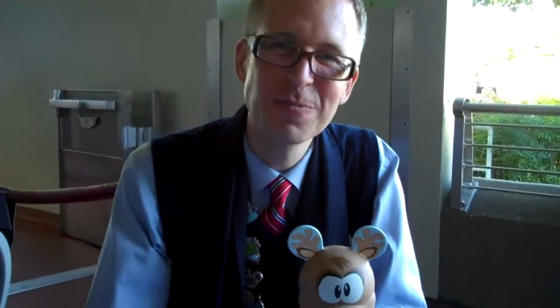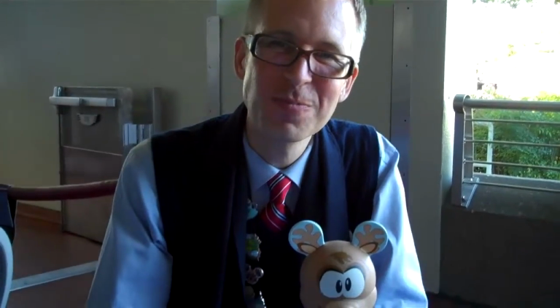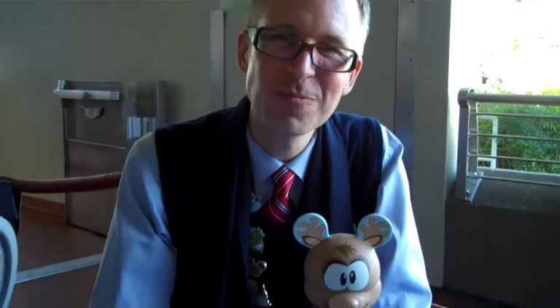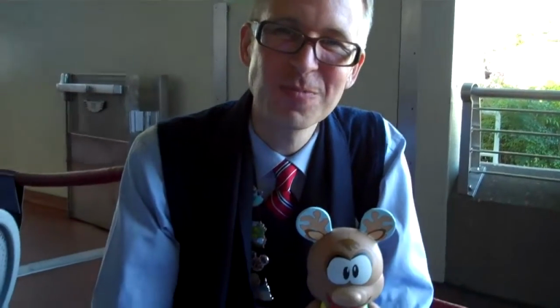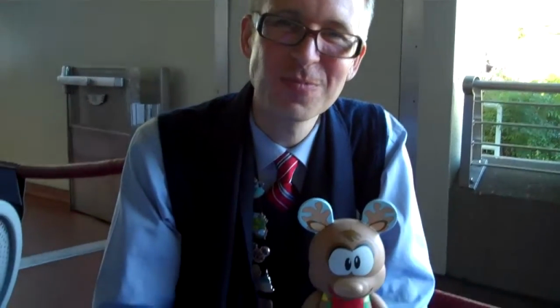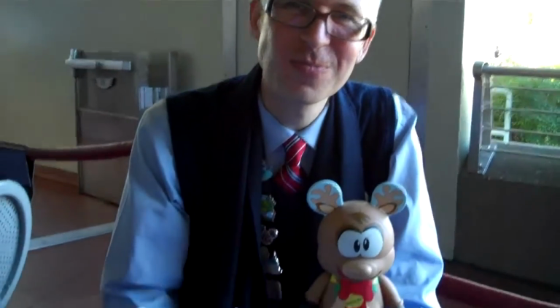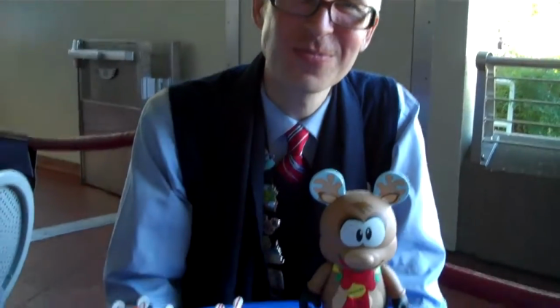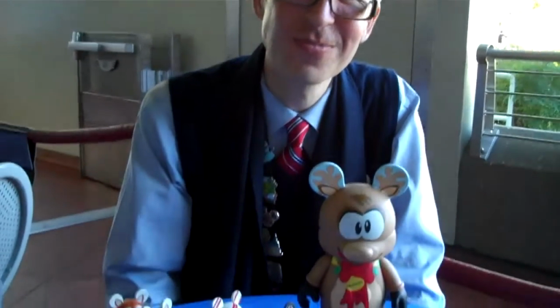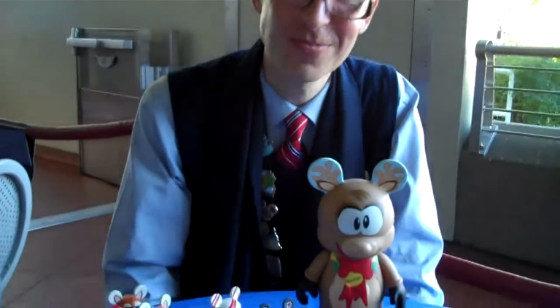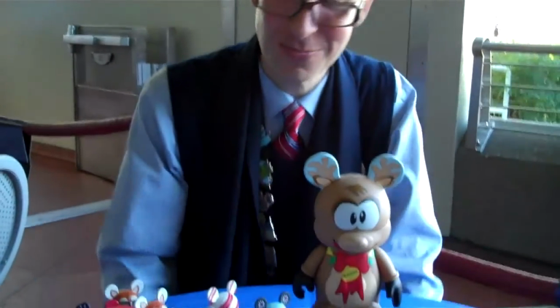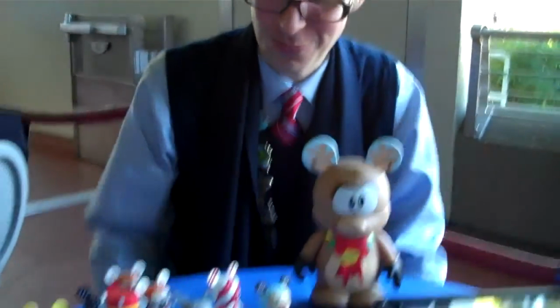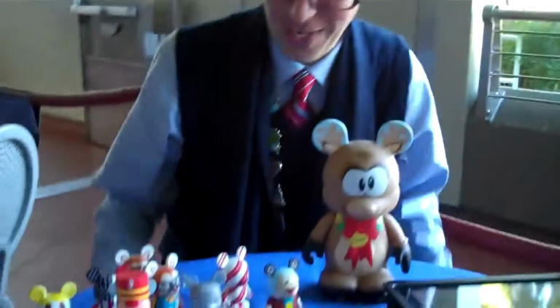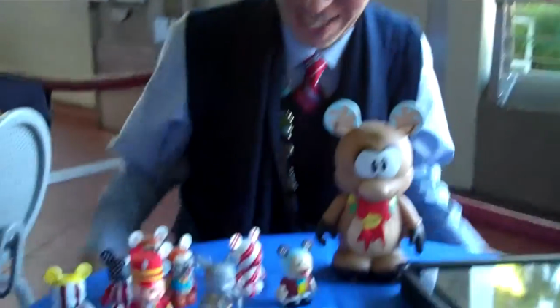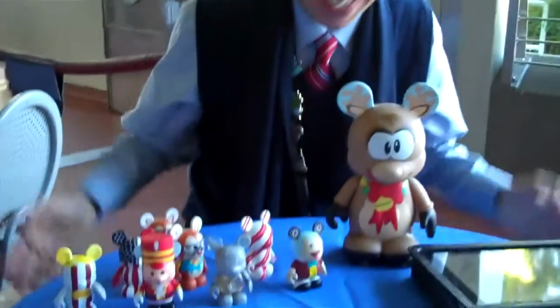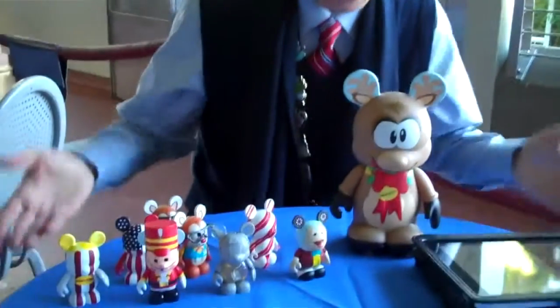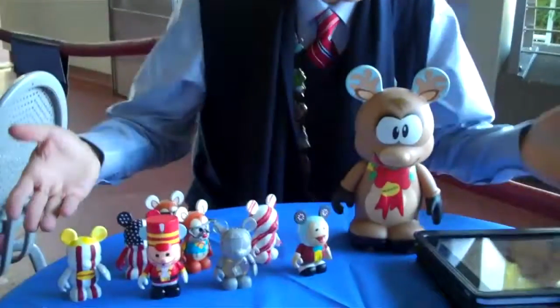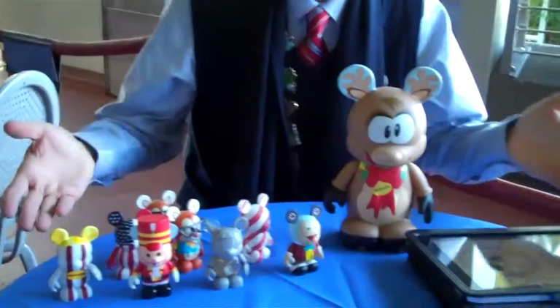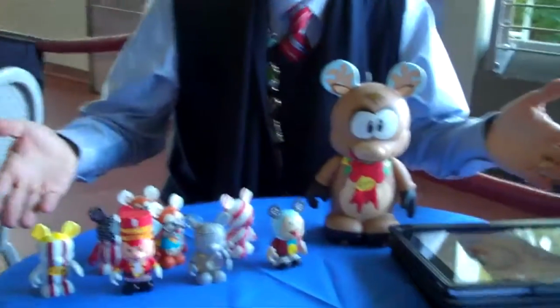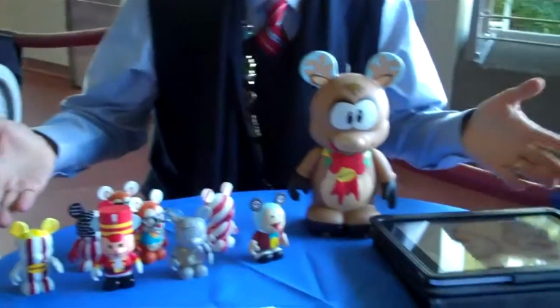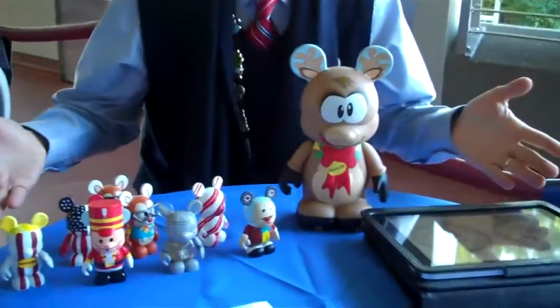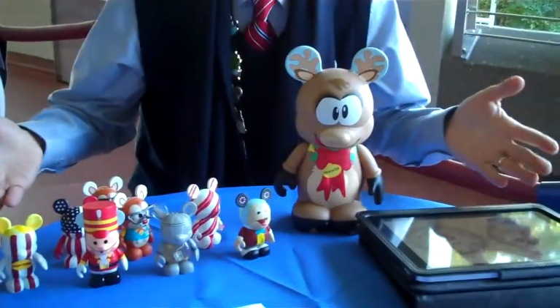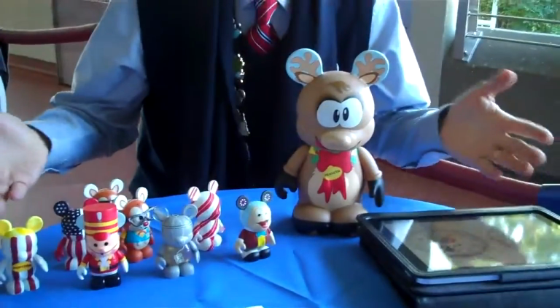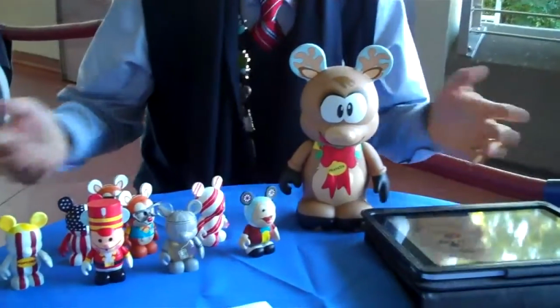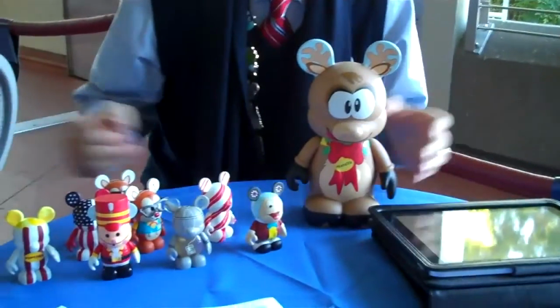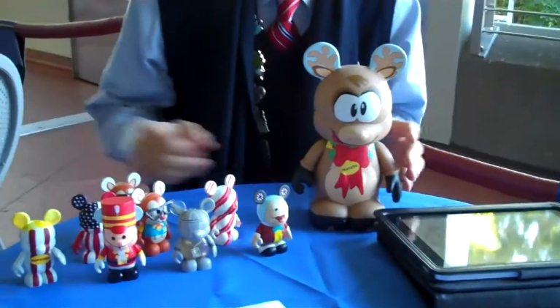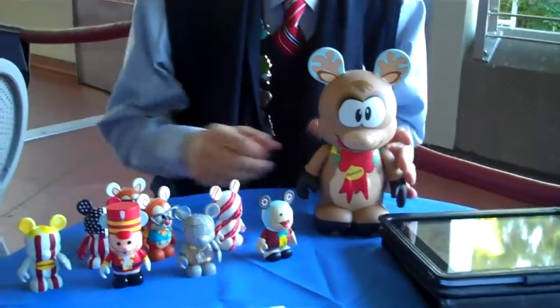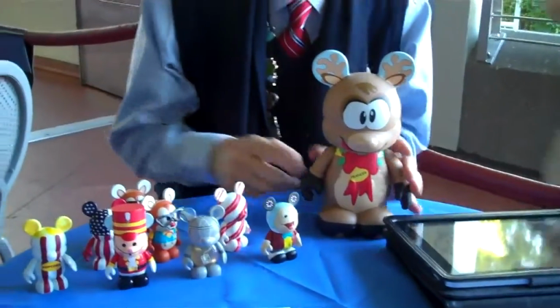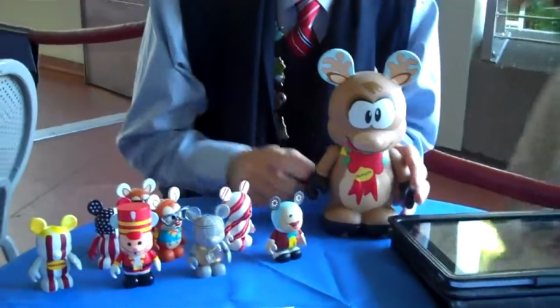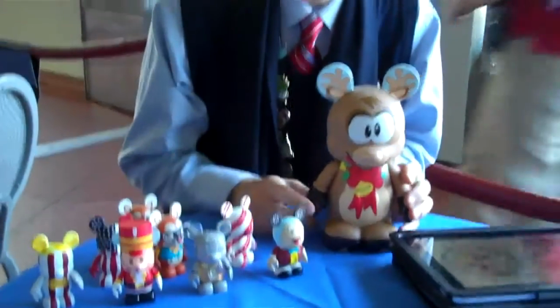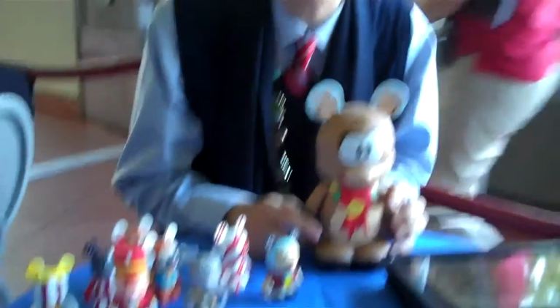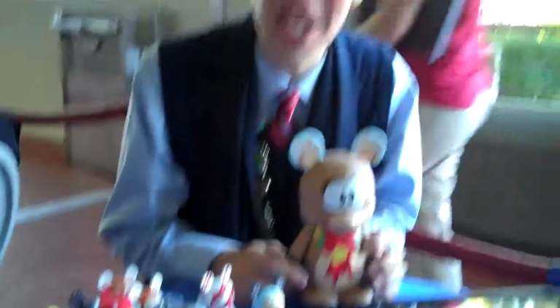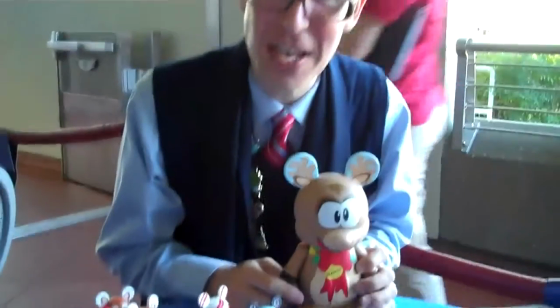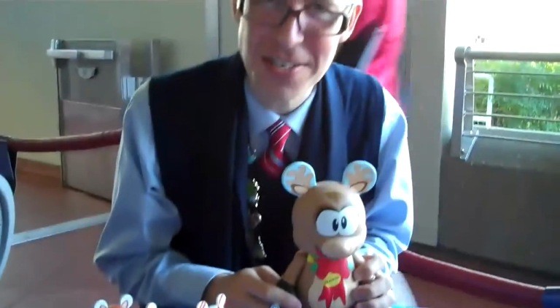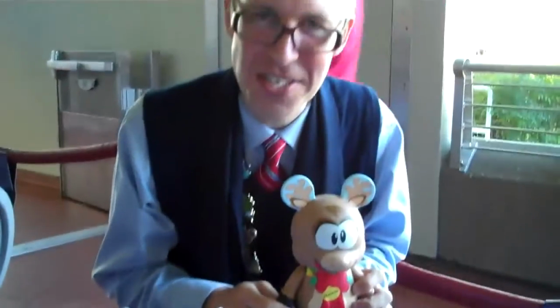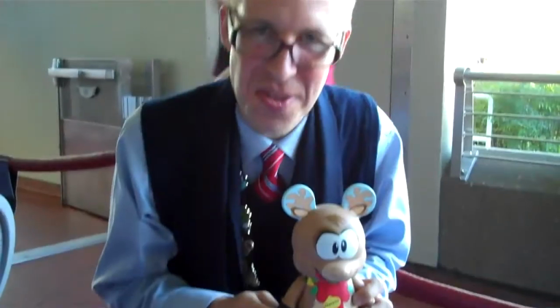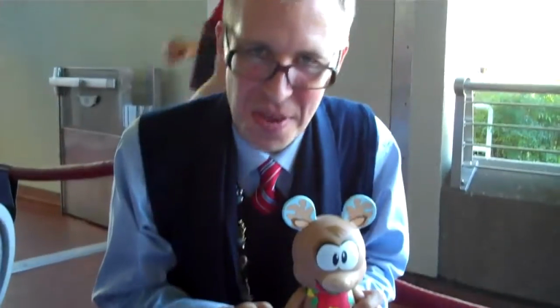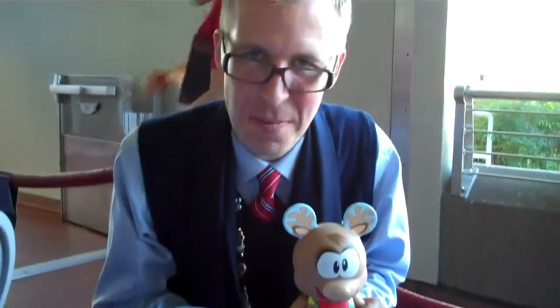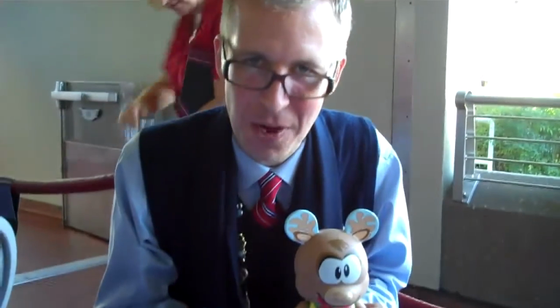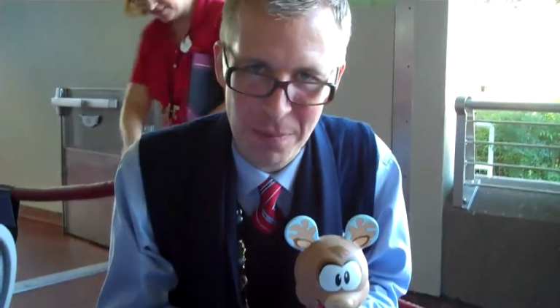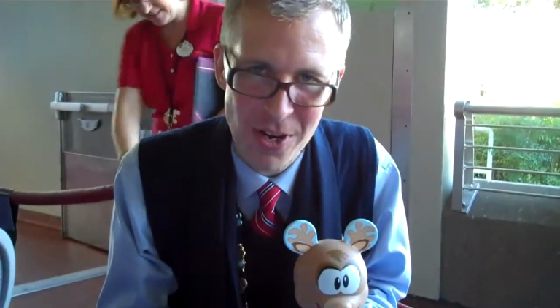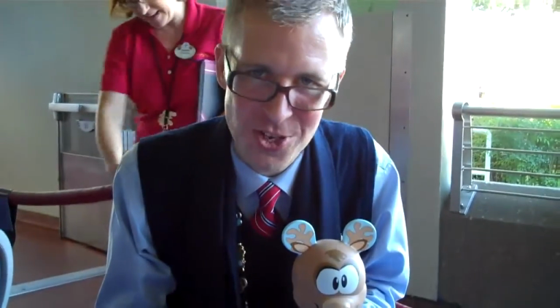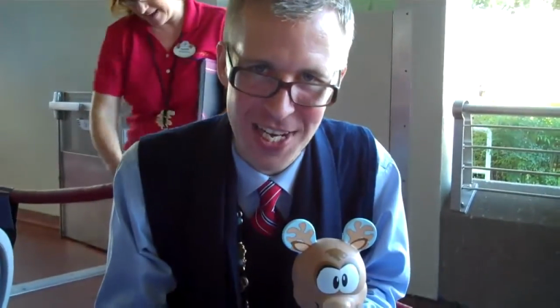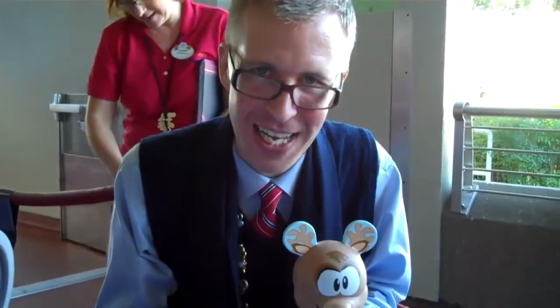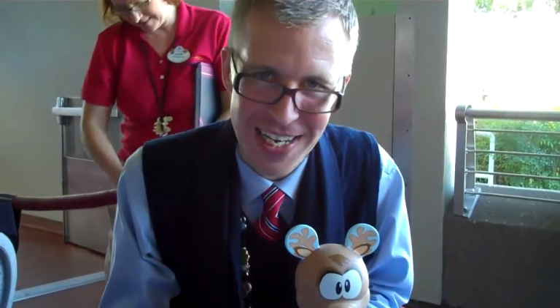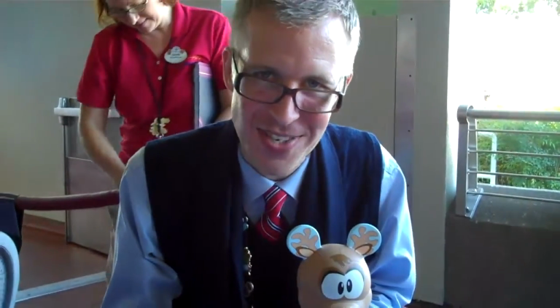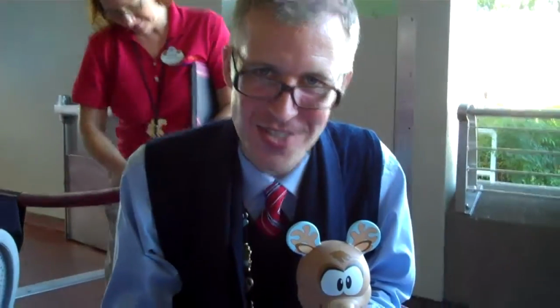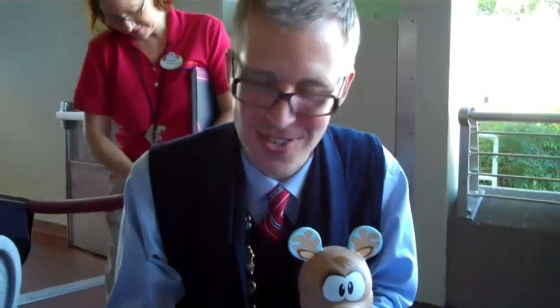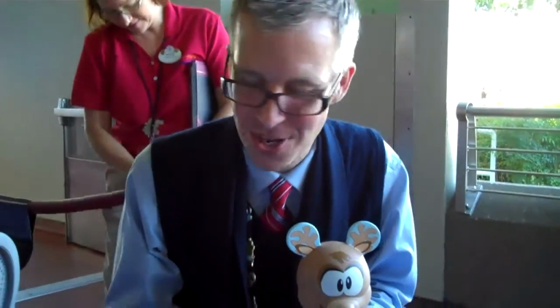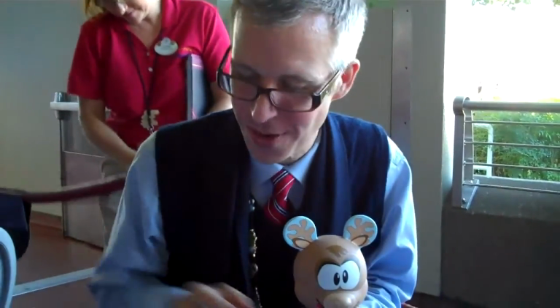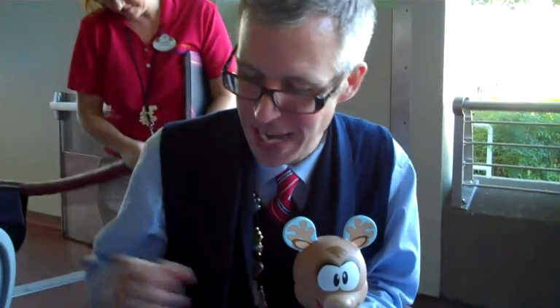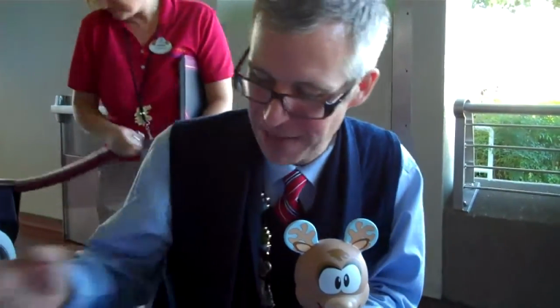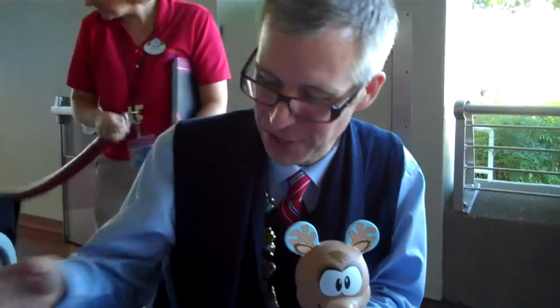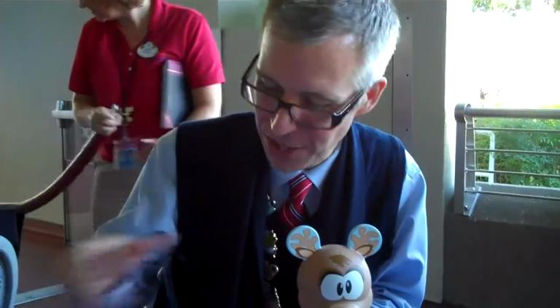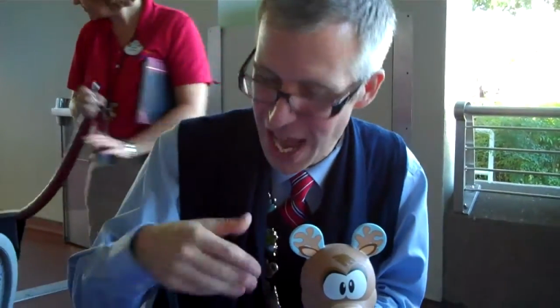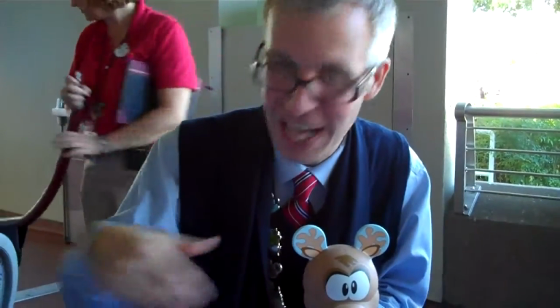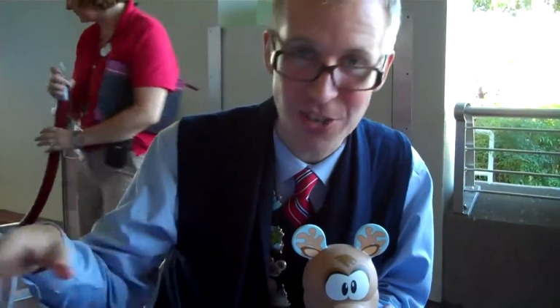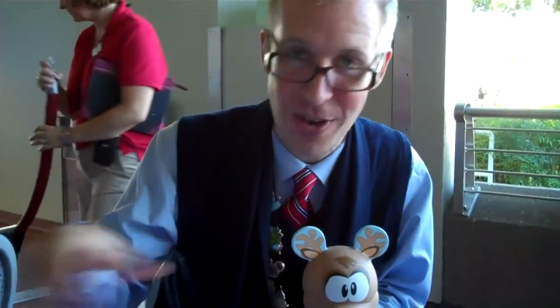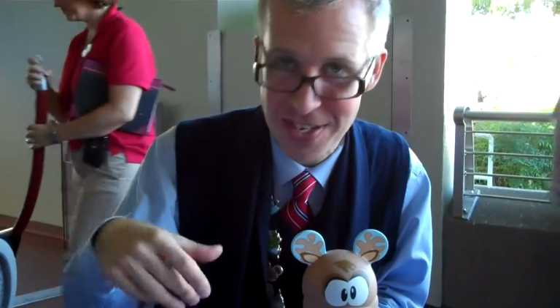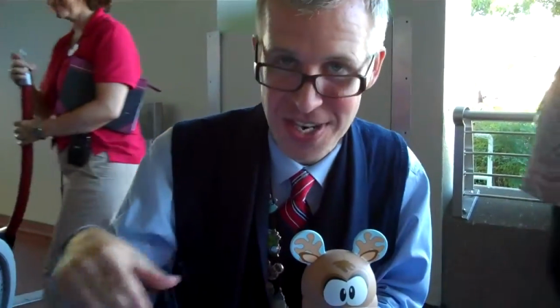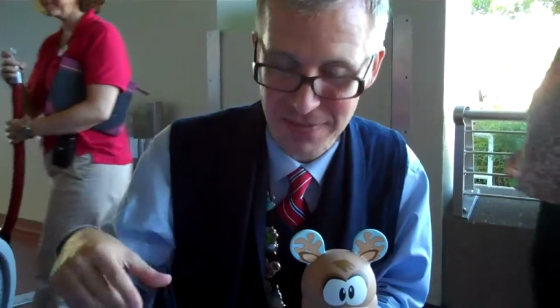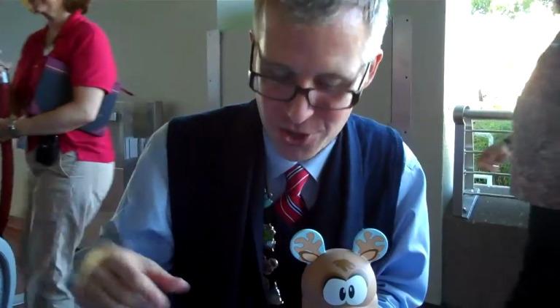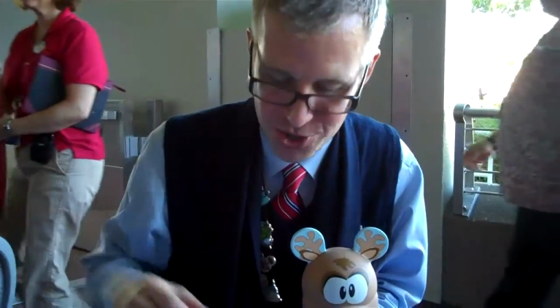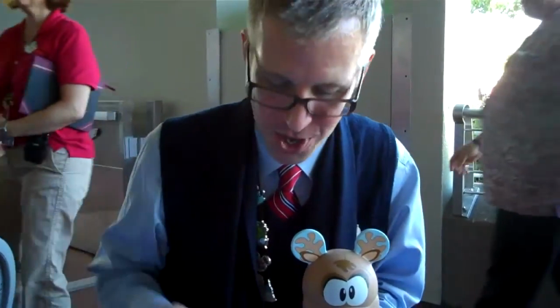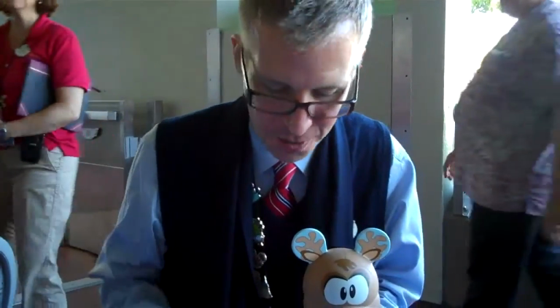You have a lot of goodies here. Yes, I'm part of Disney theme park merchandise, so I have a lot of great stuff to show.